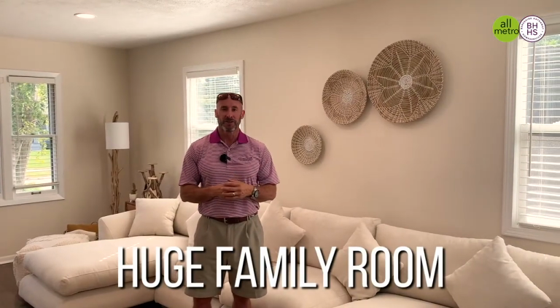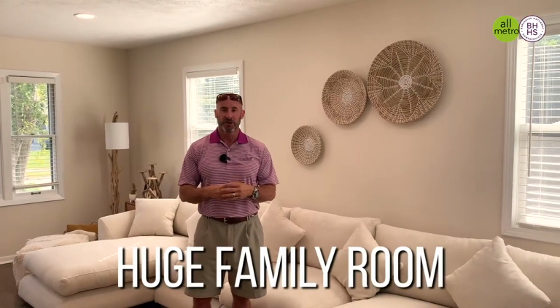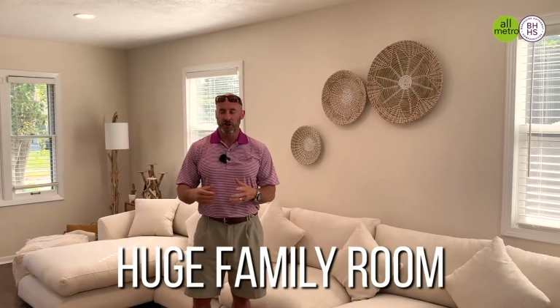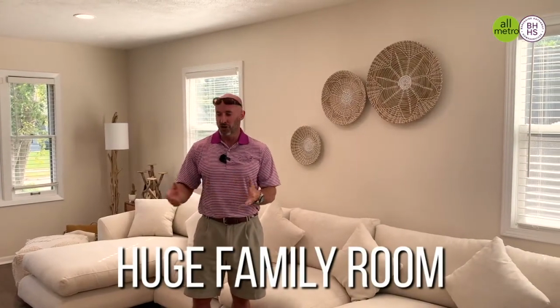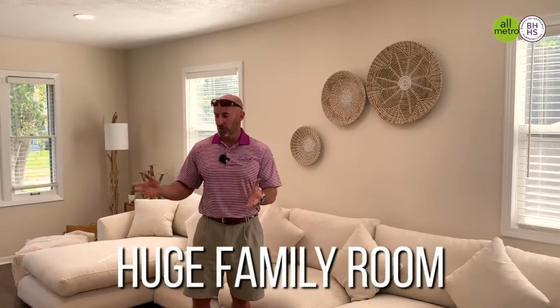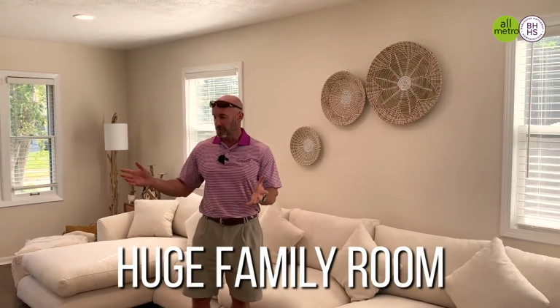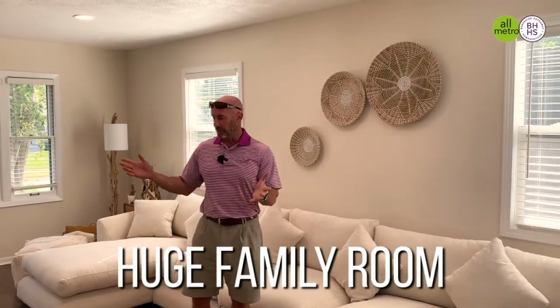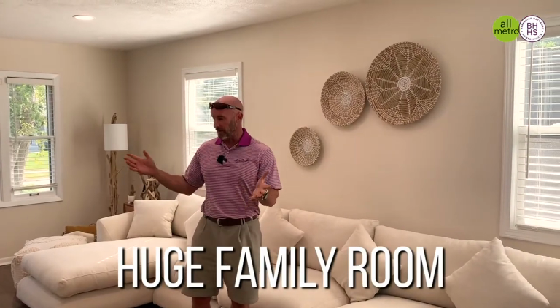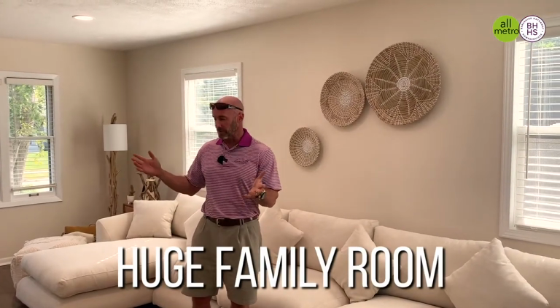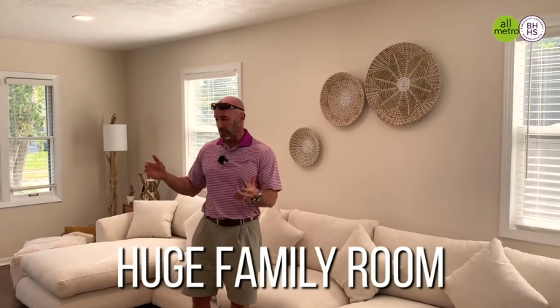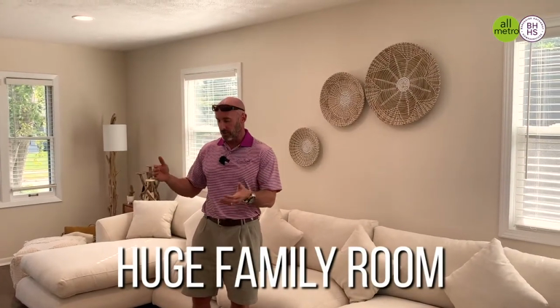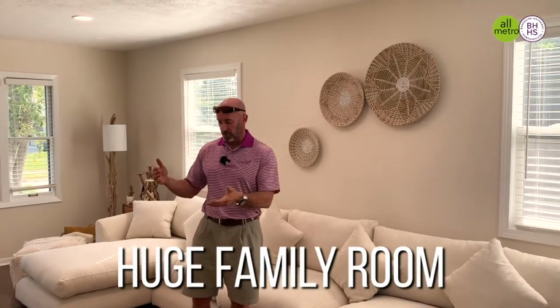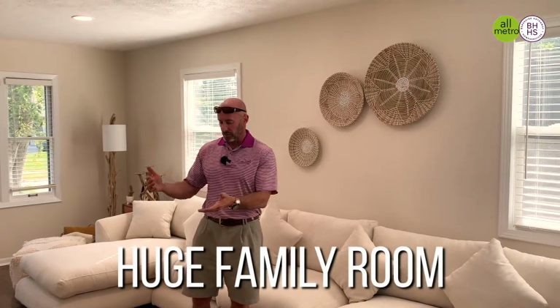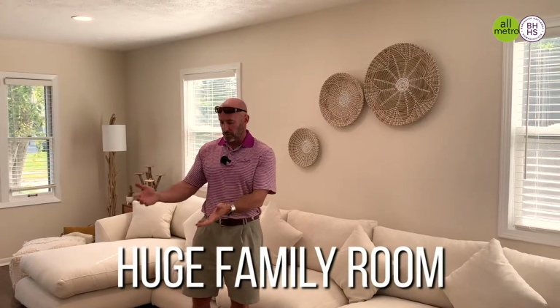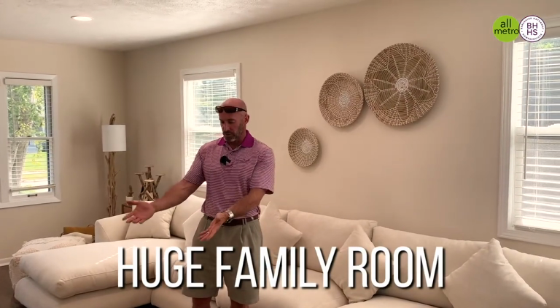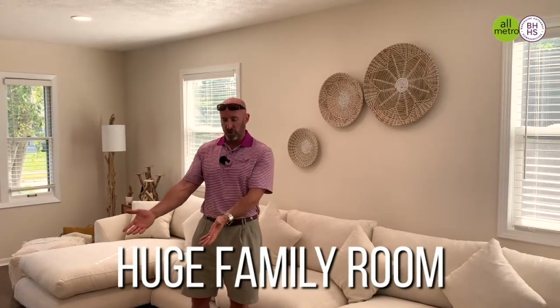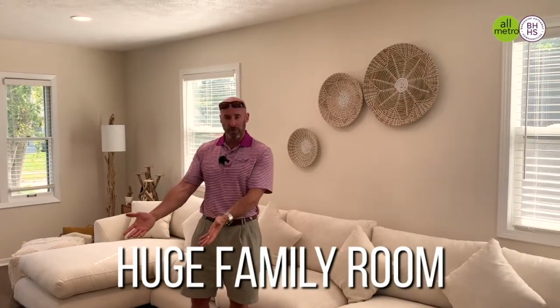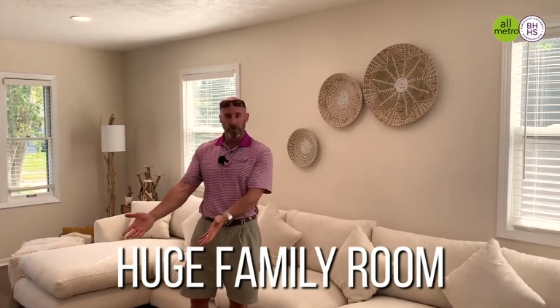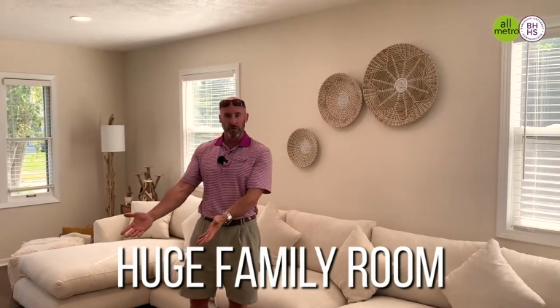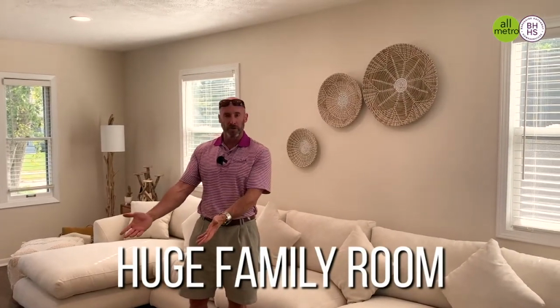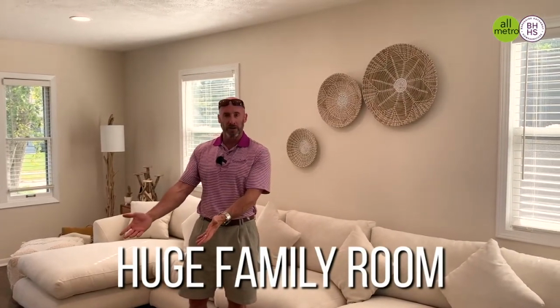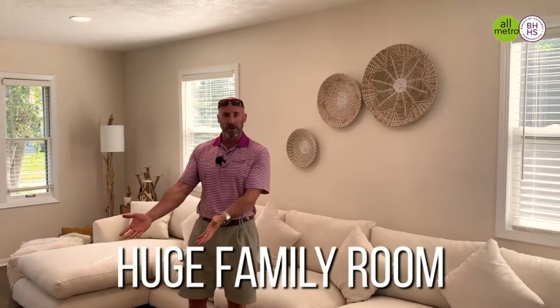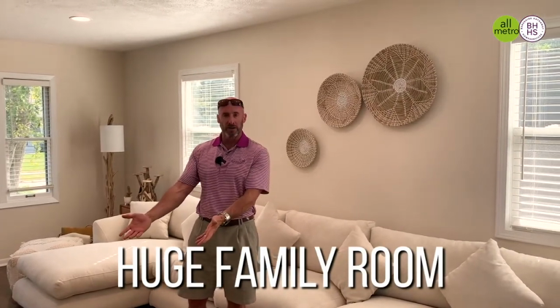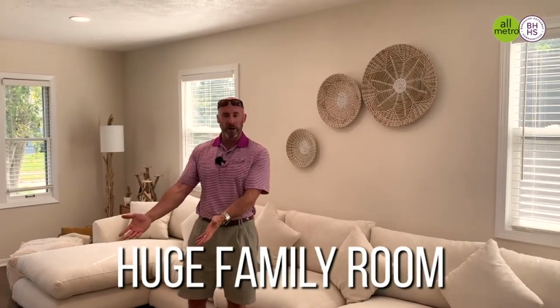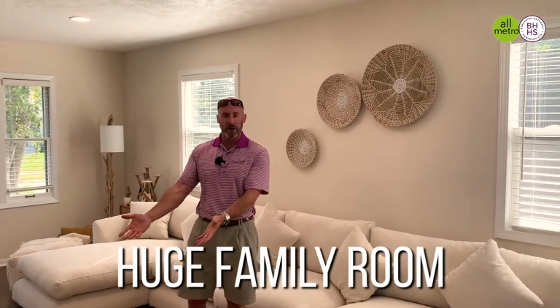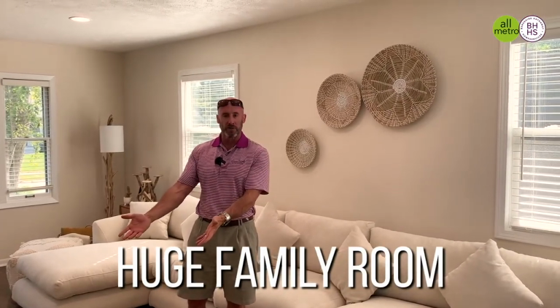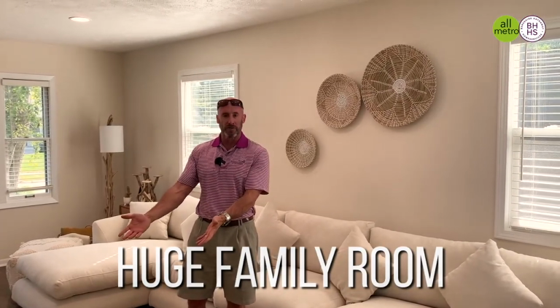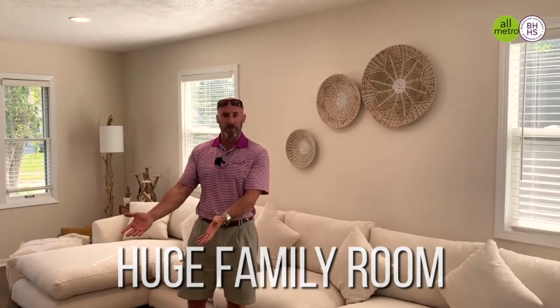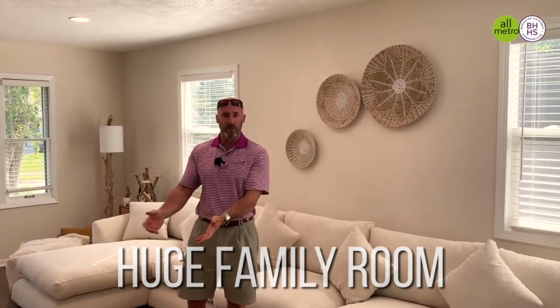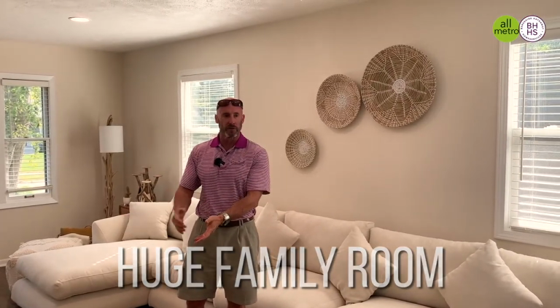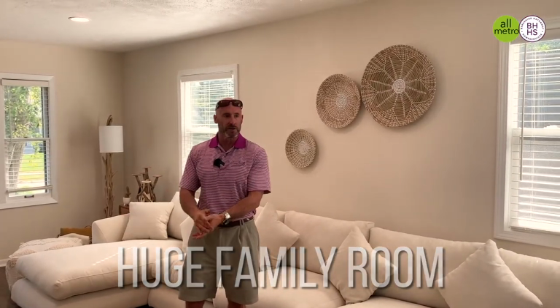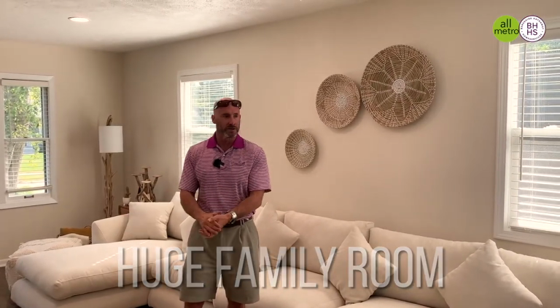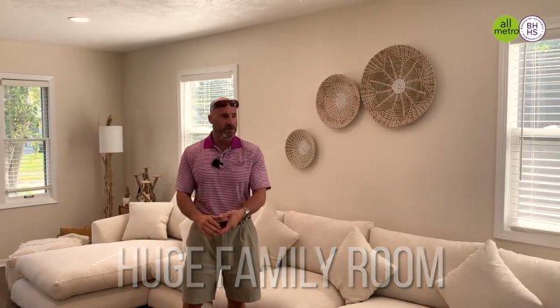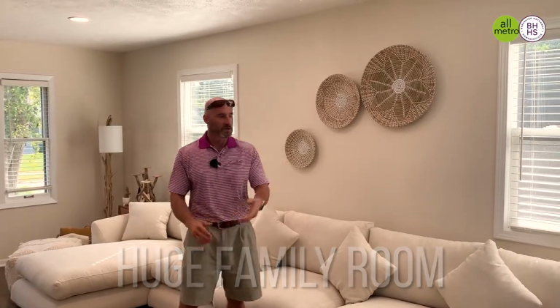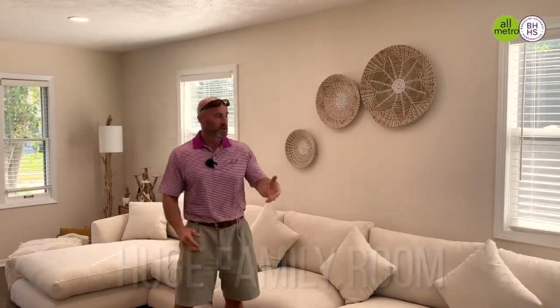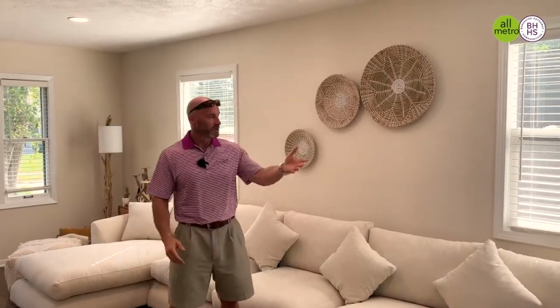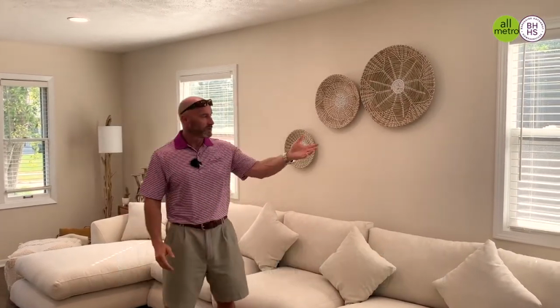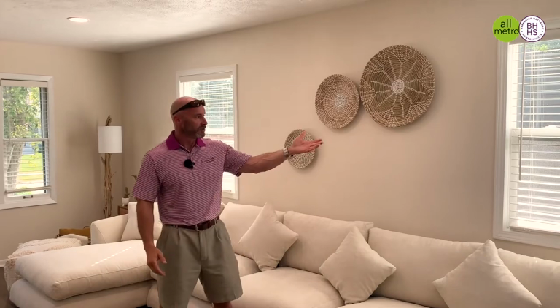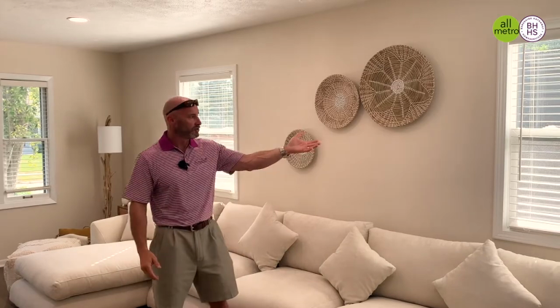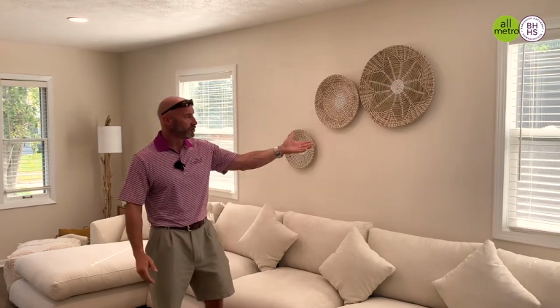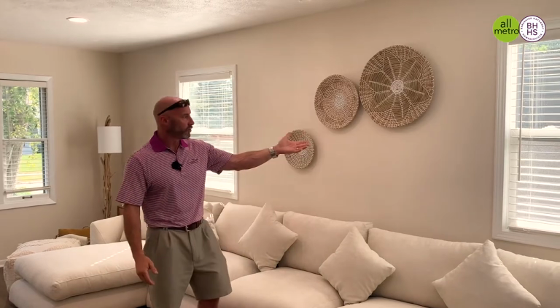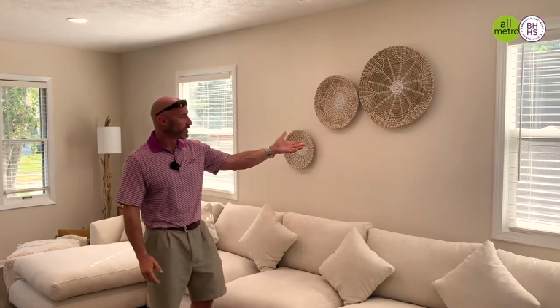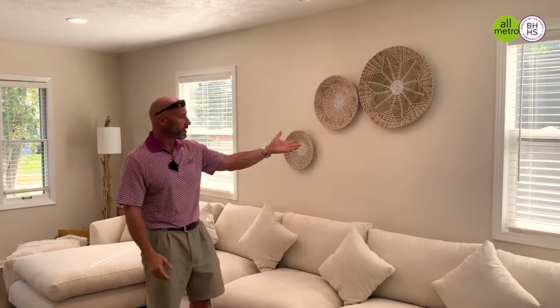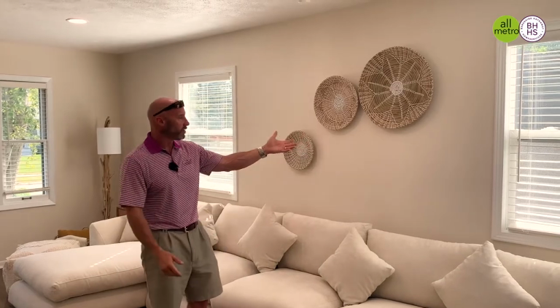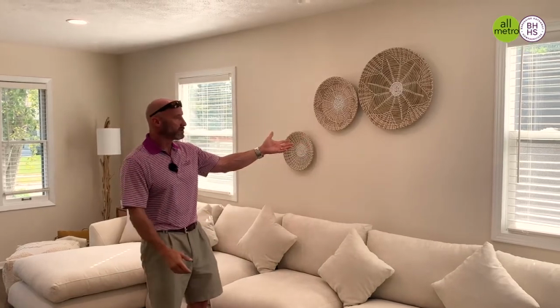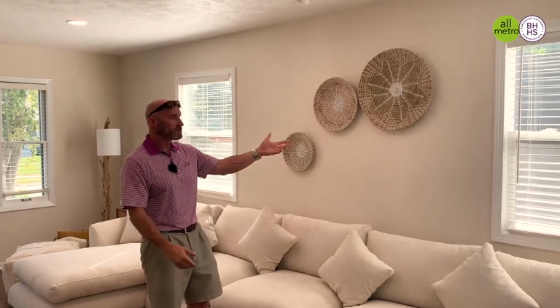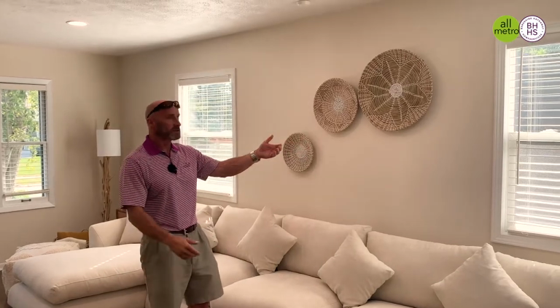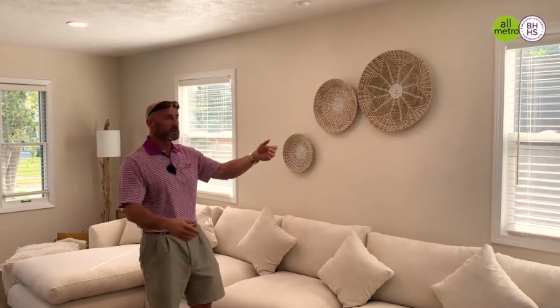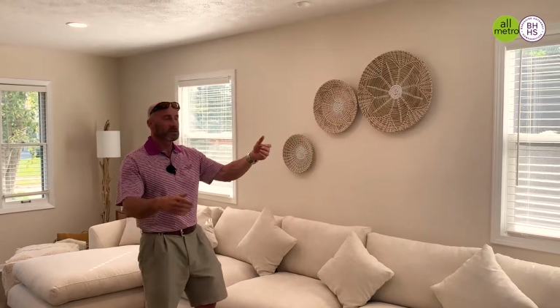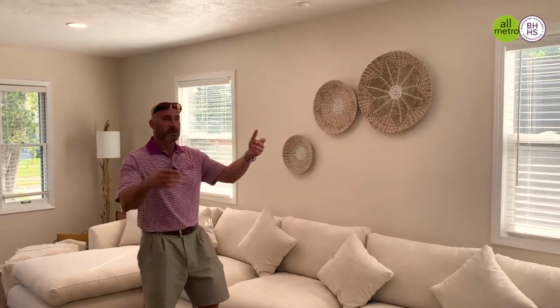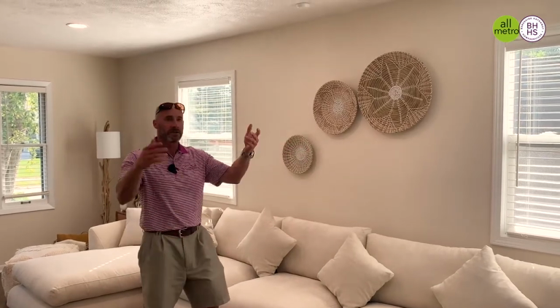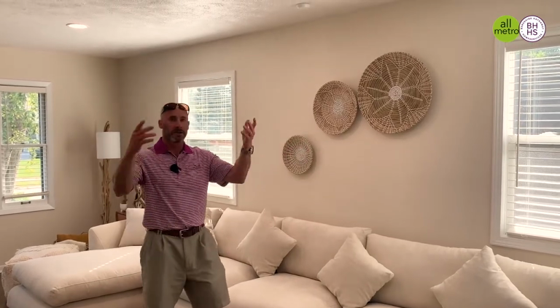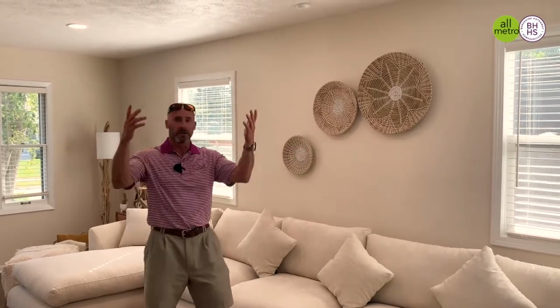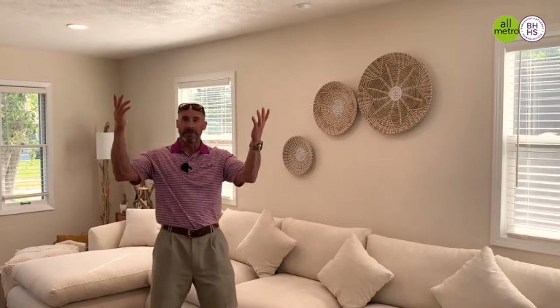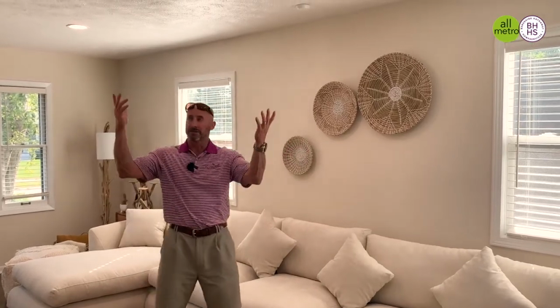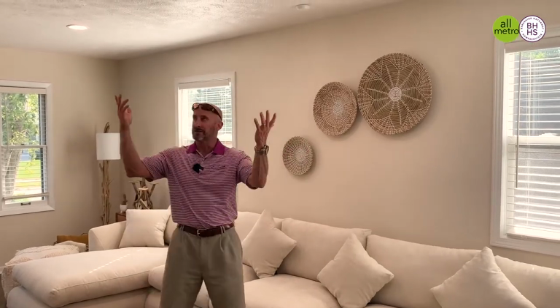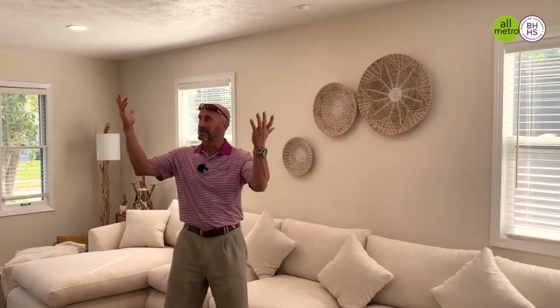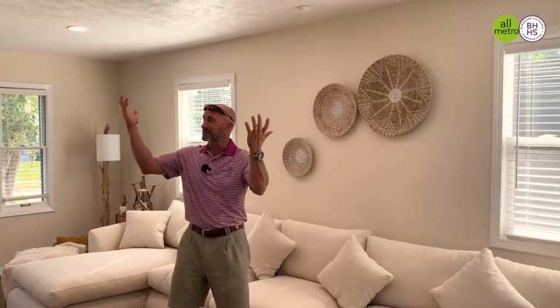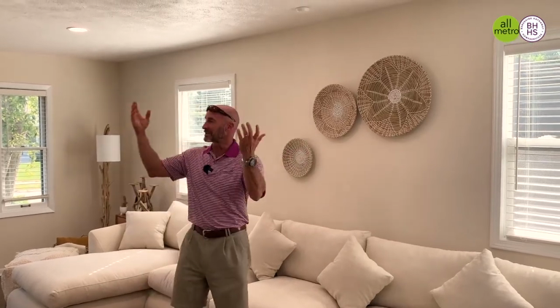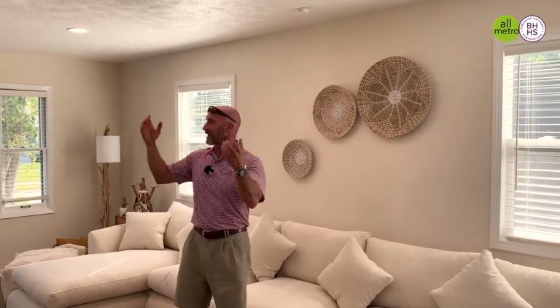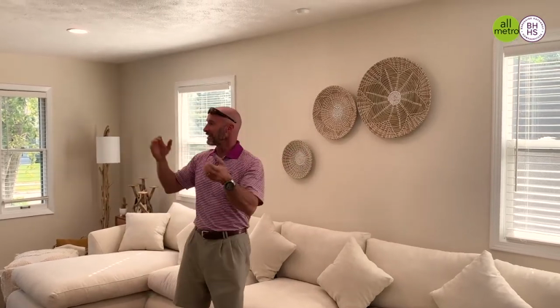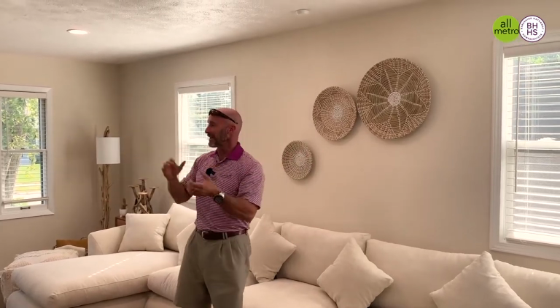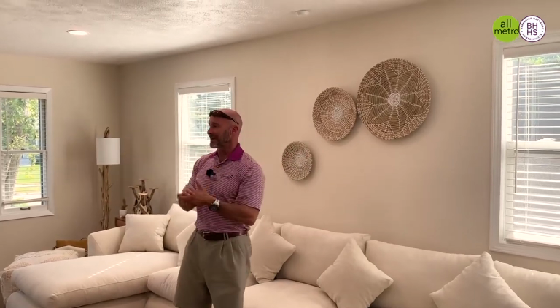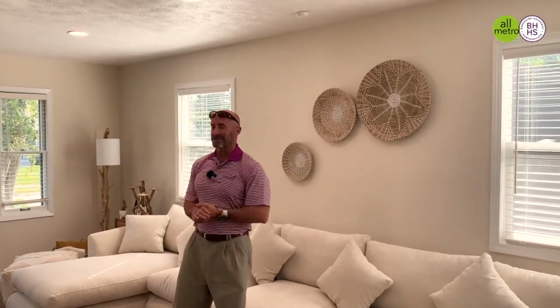I'm standing here in the awesome, huge family room — beautiful redone hardwood floors, new windows, and six can lights.